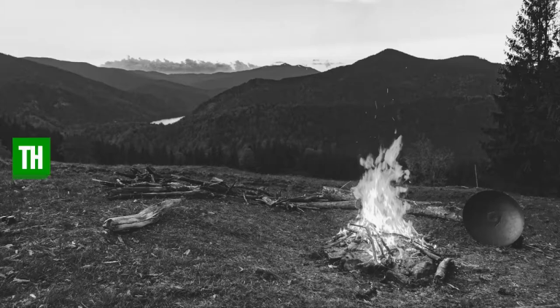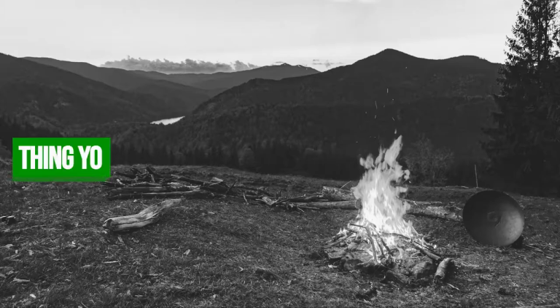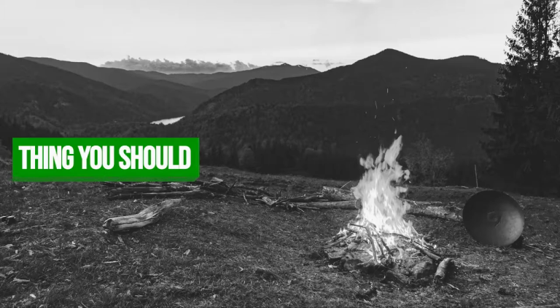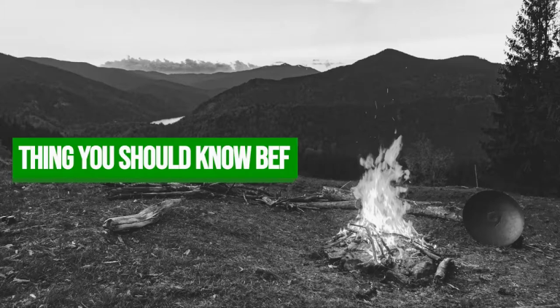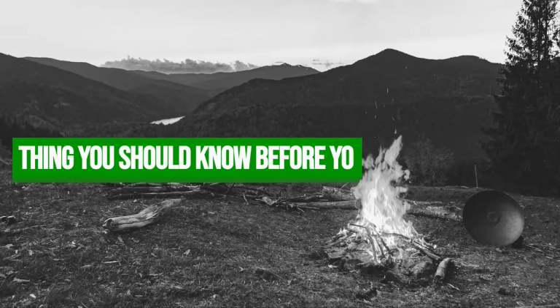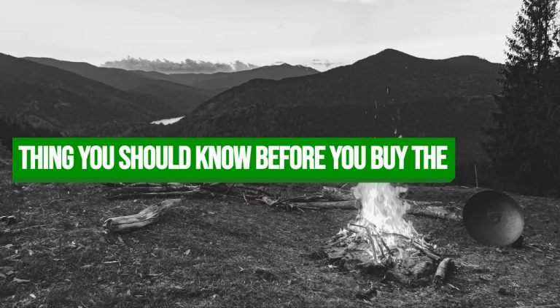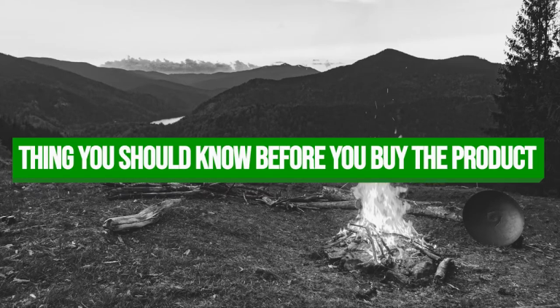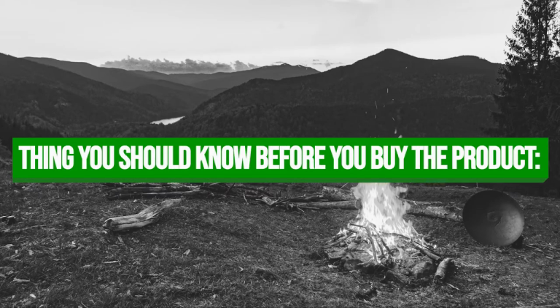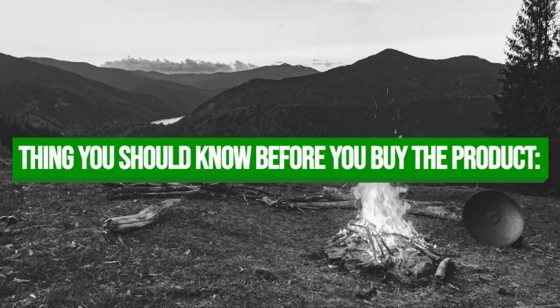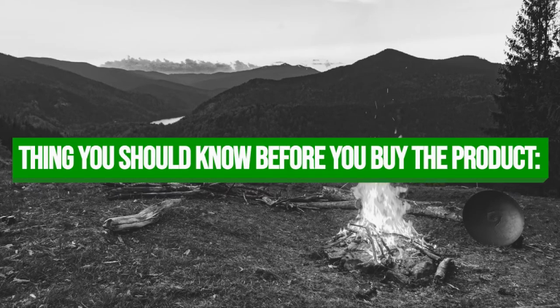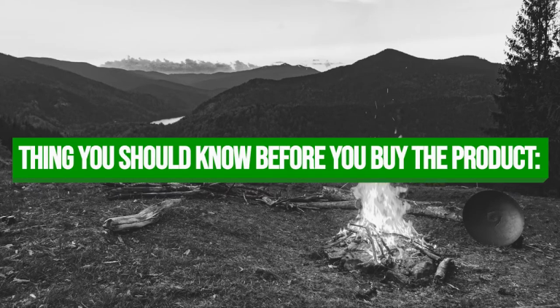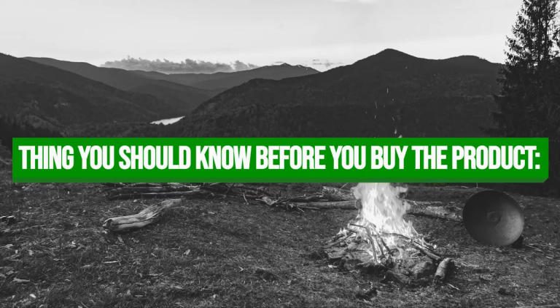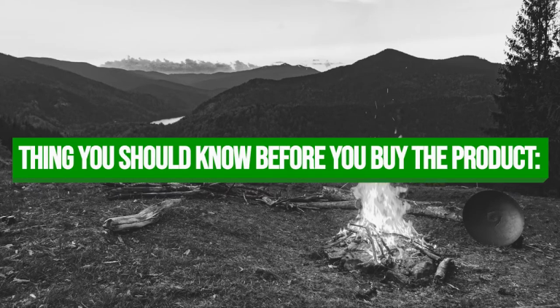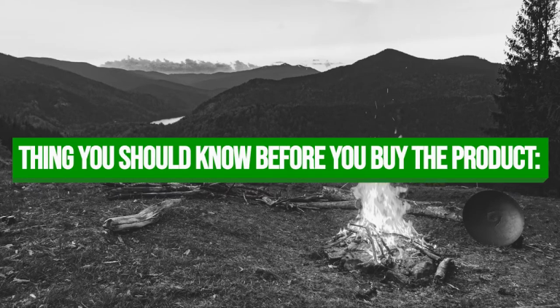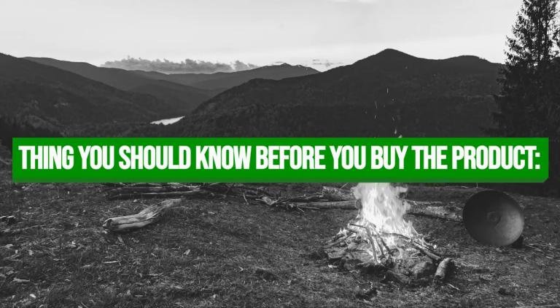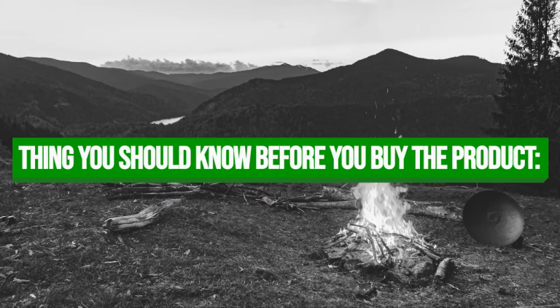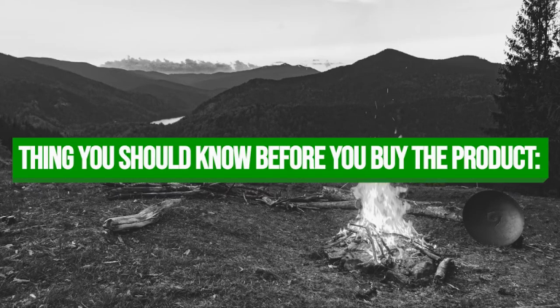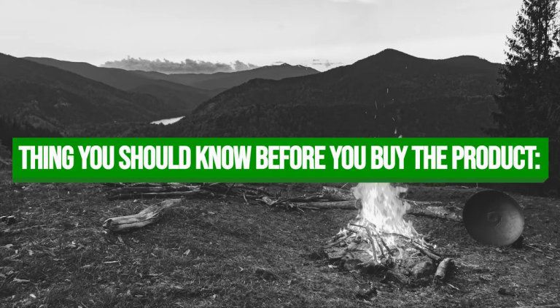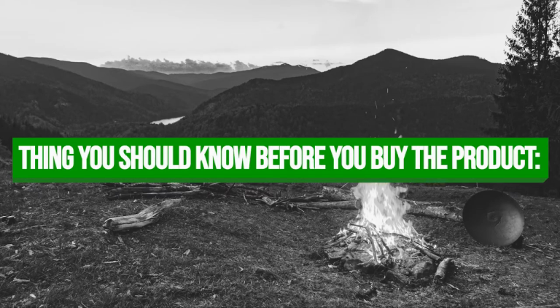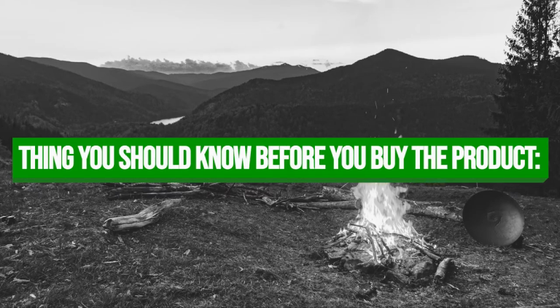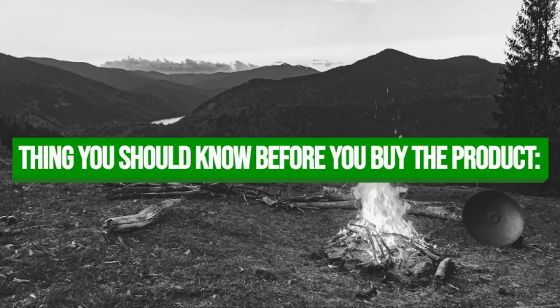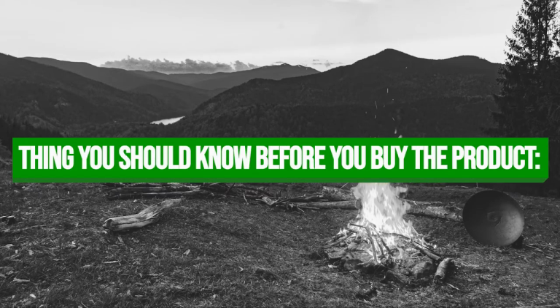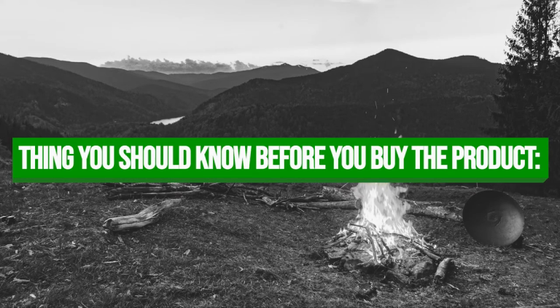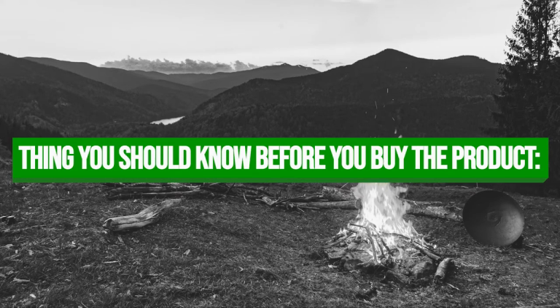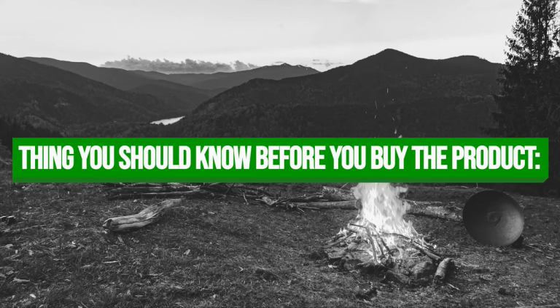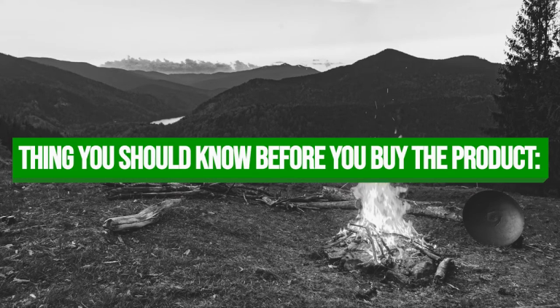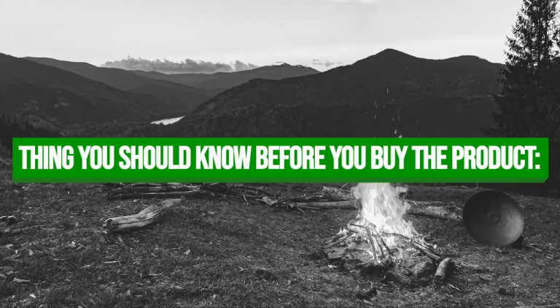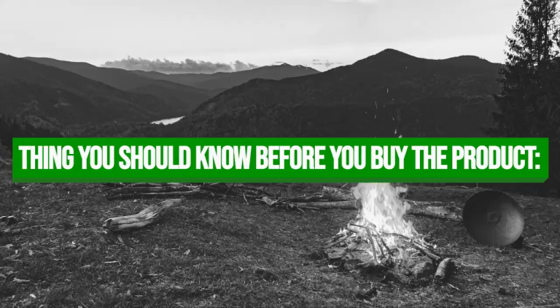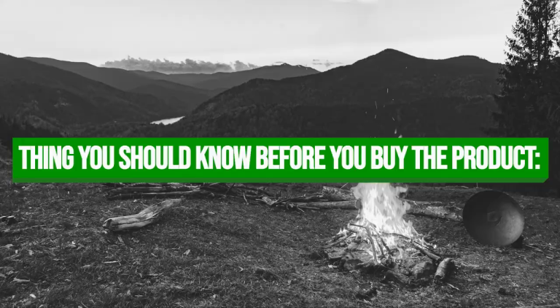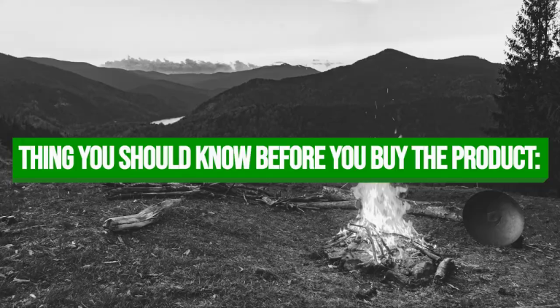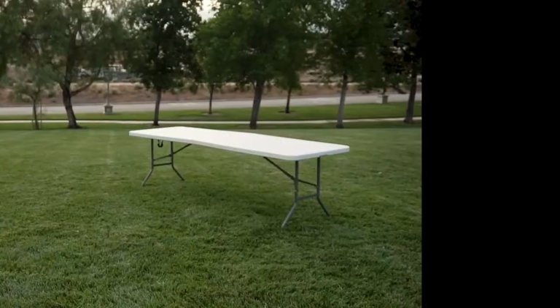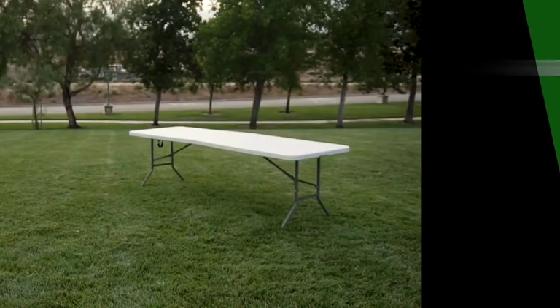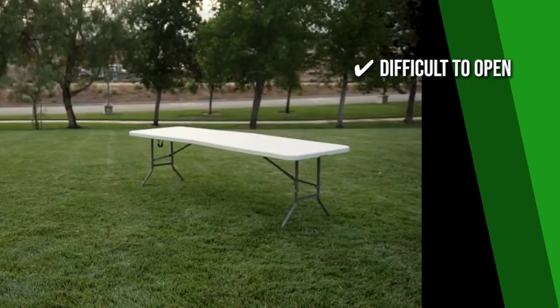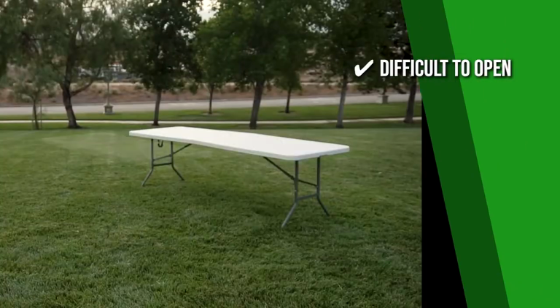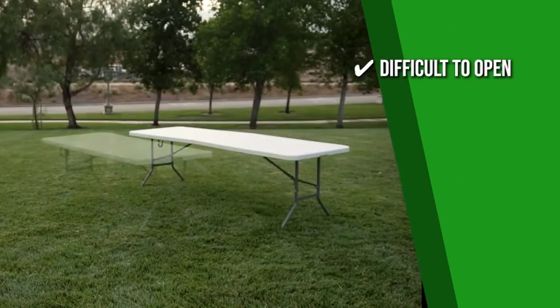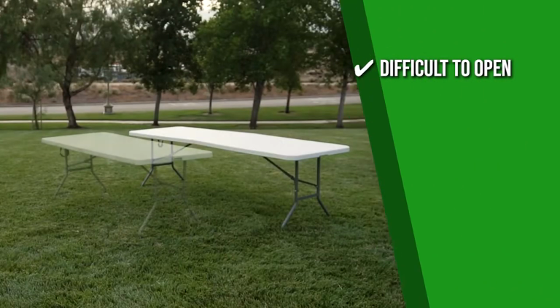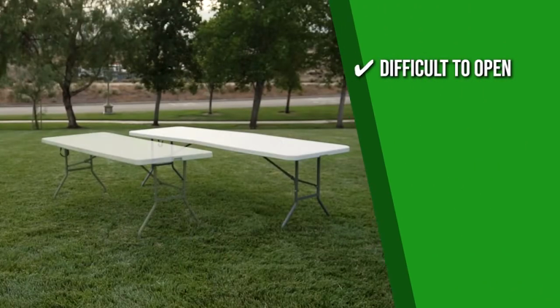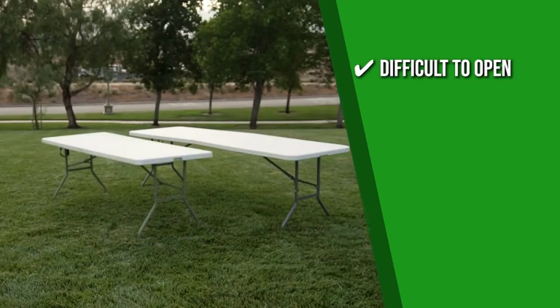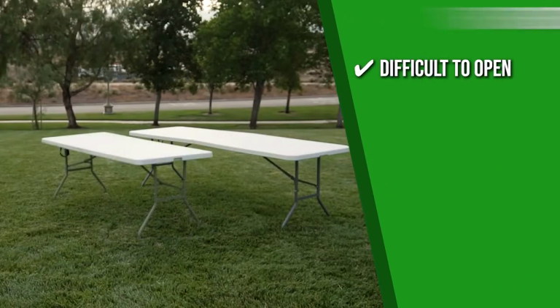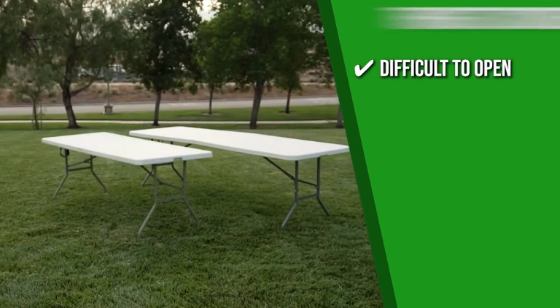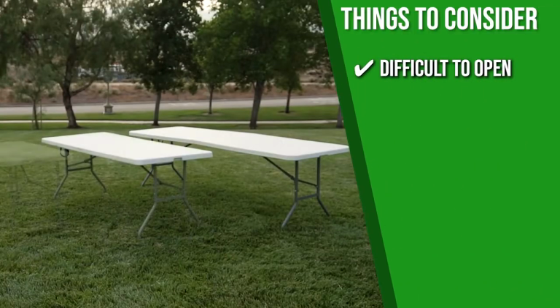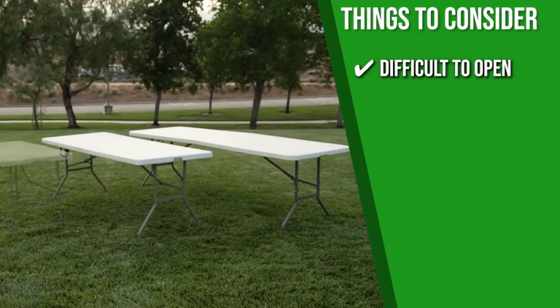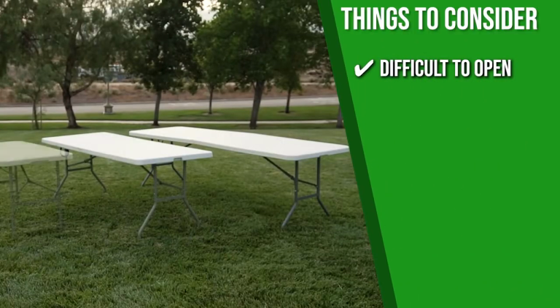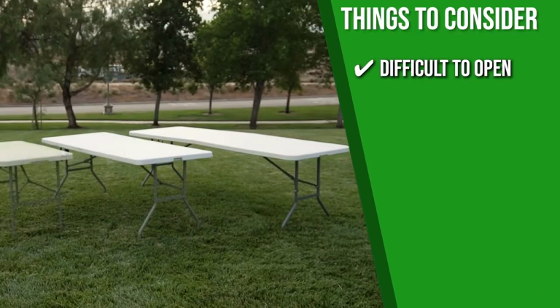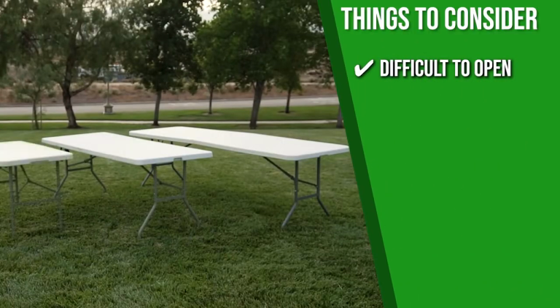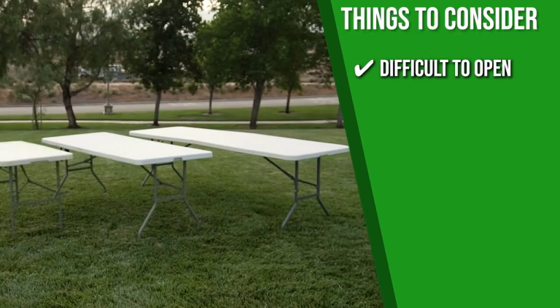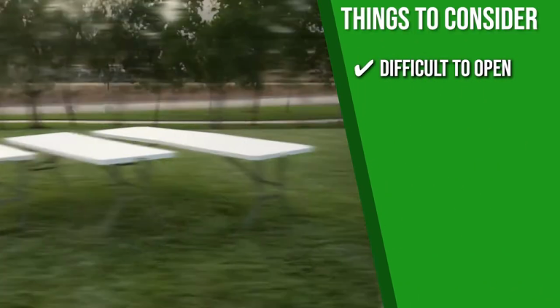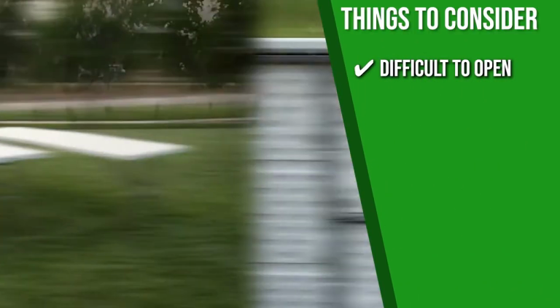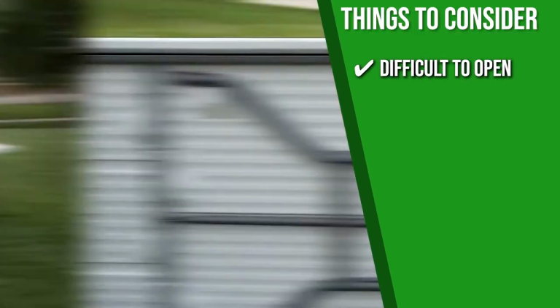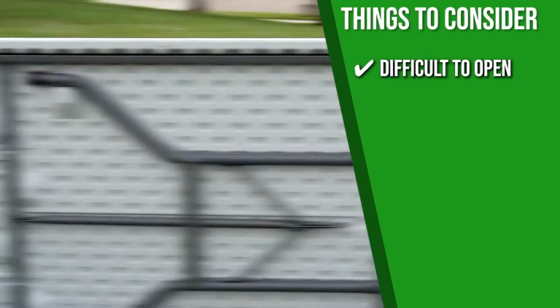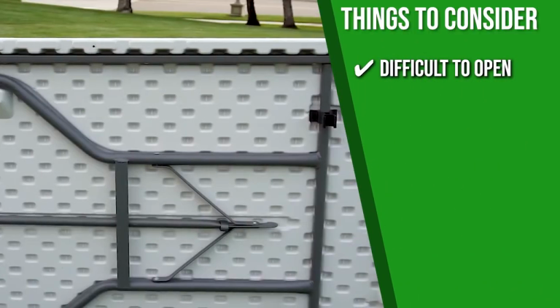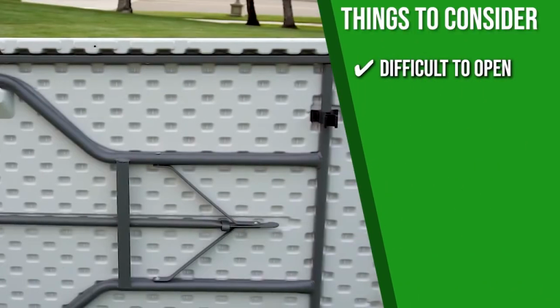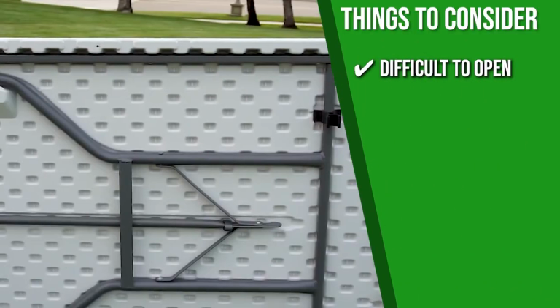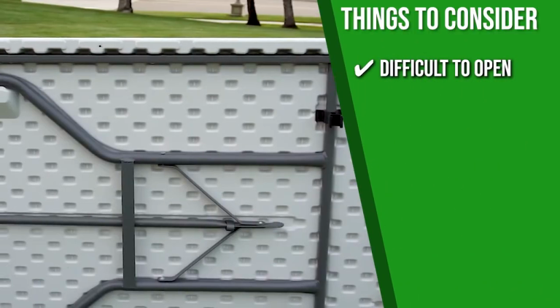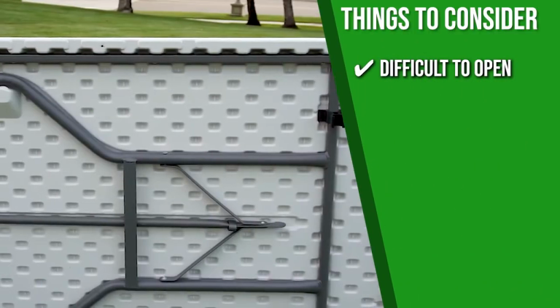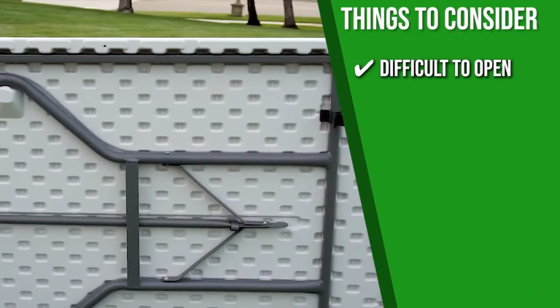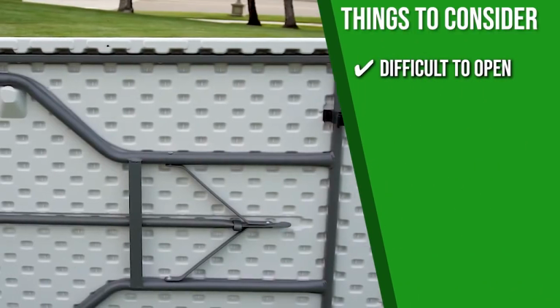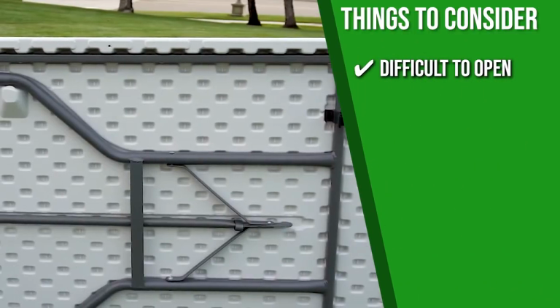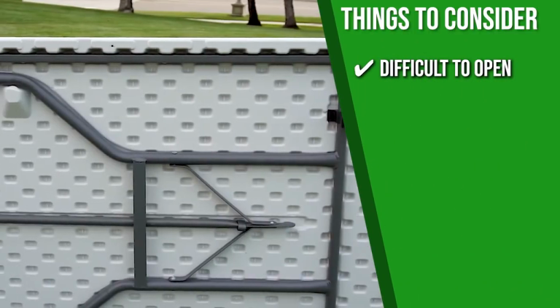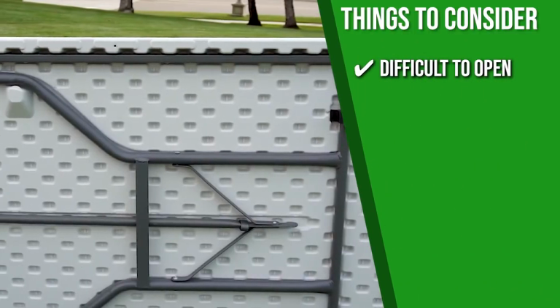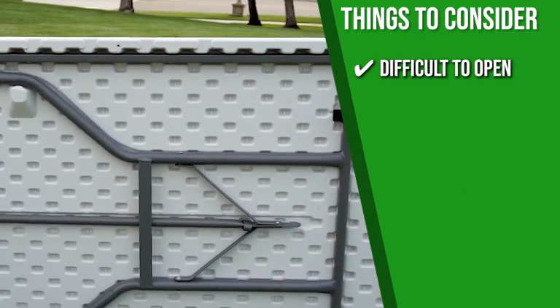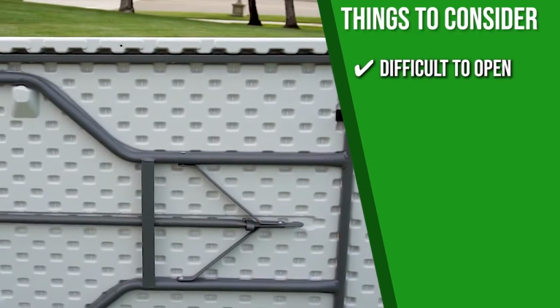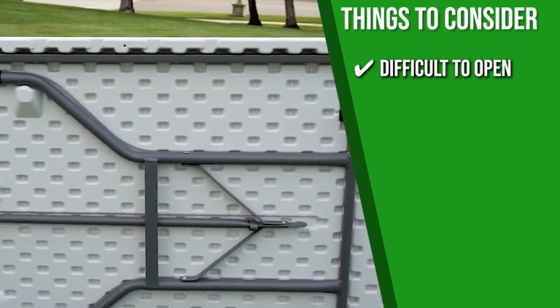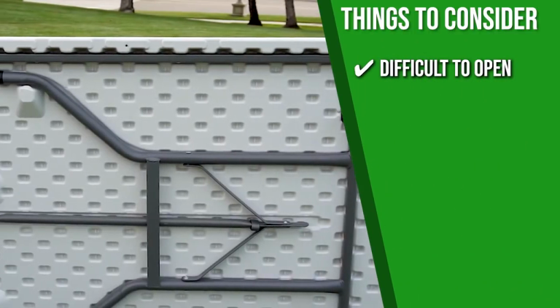Keeping all of that in mind, the thing you should know before you buy this product is that you're going to exert a bit of strength because it's difficult to open.